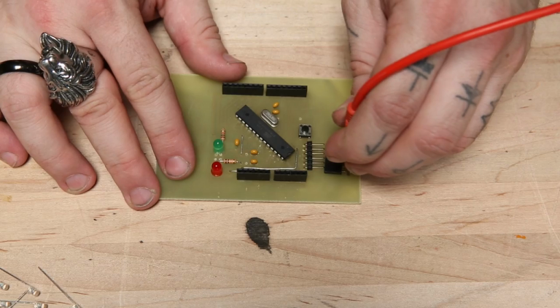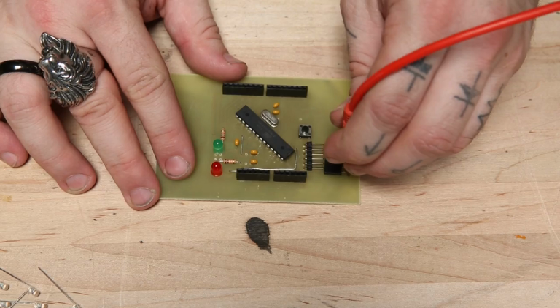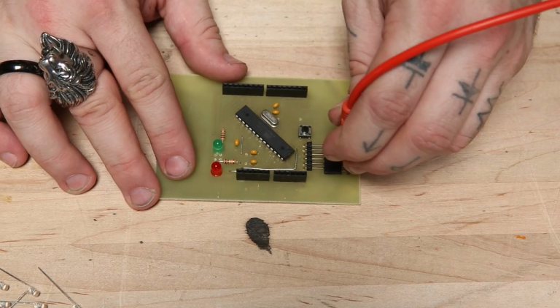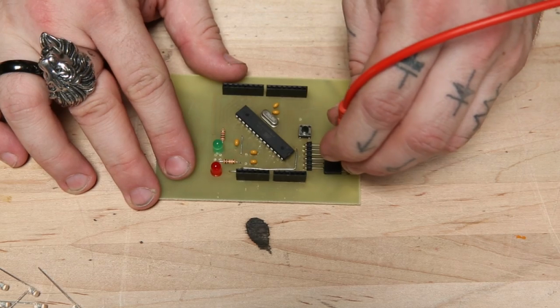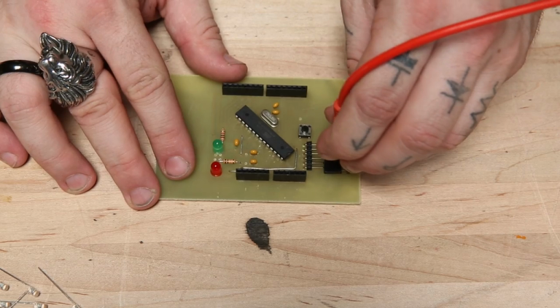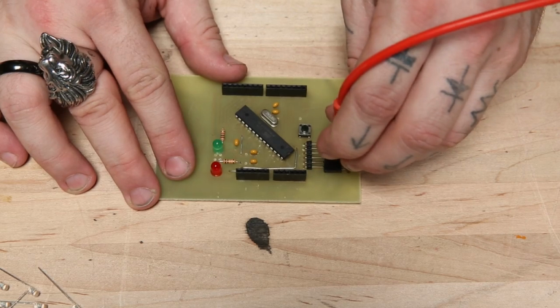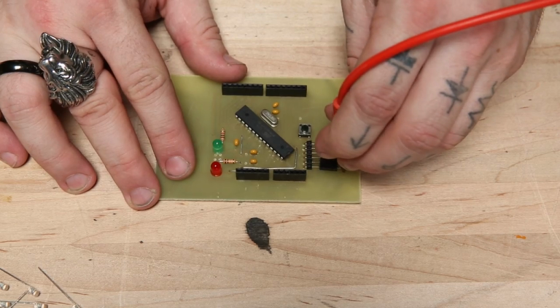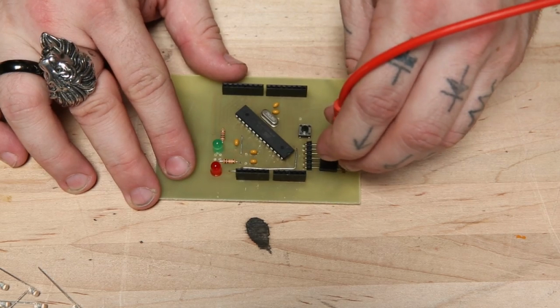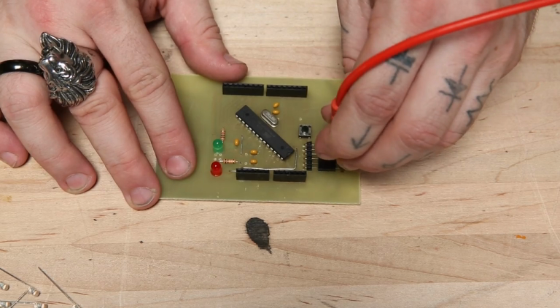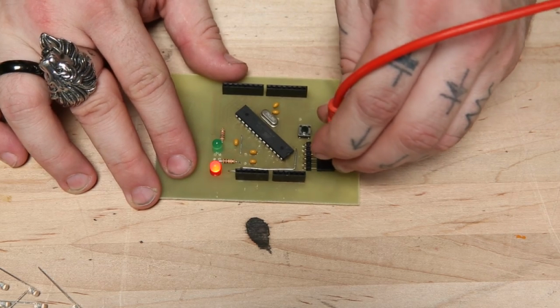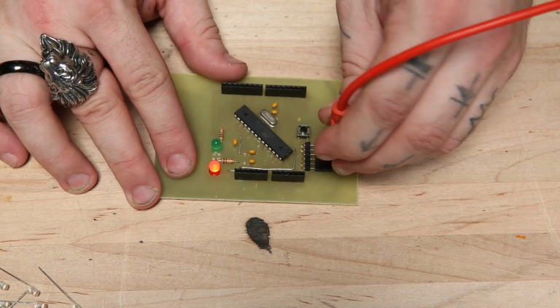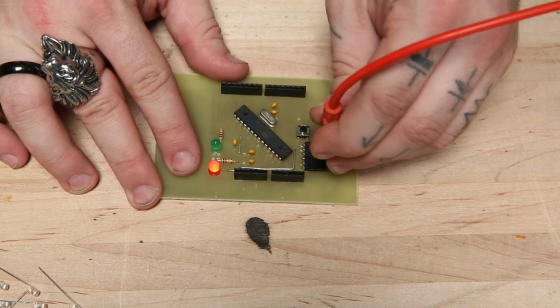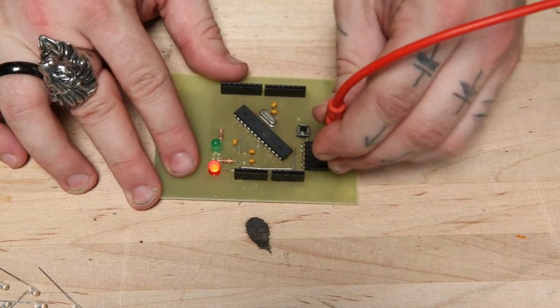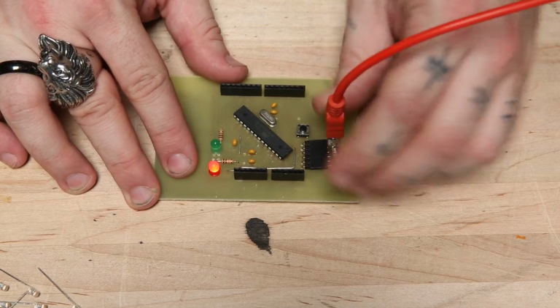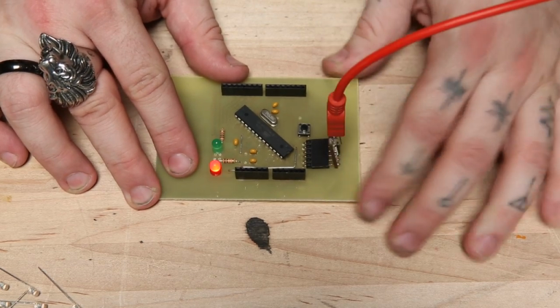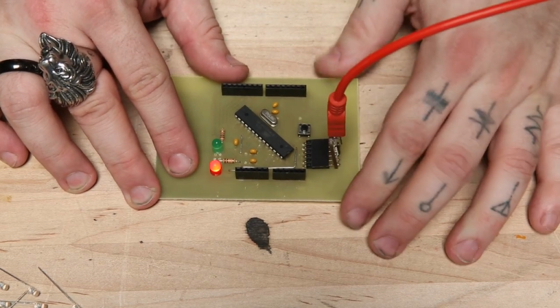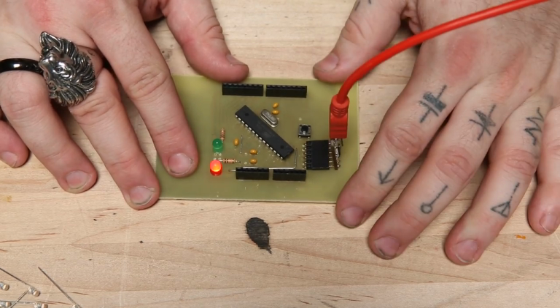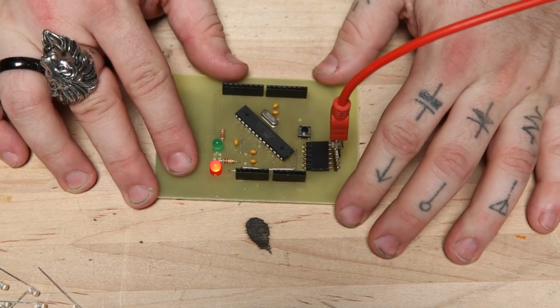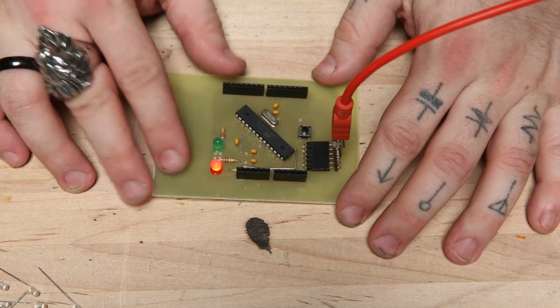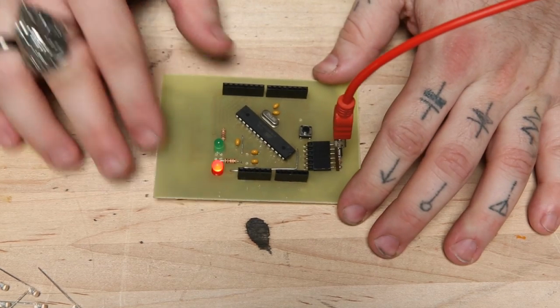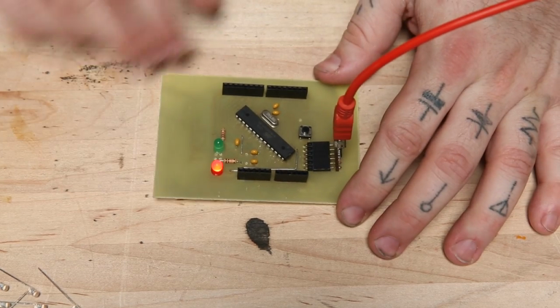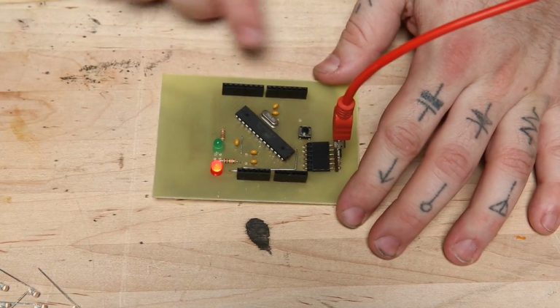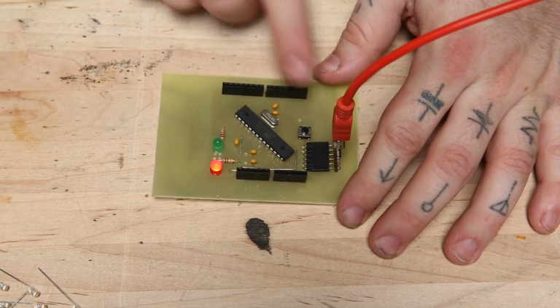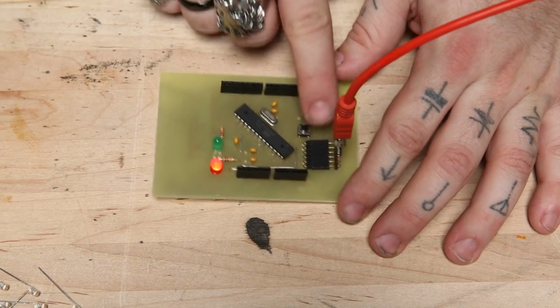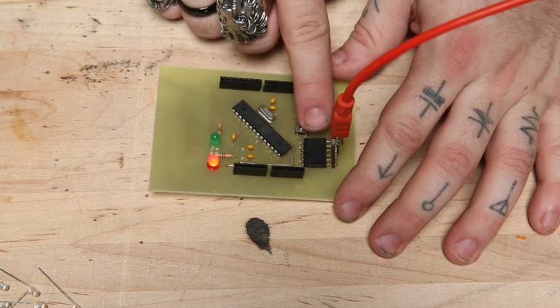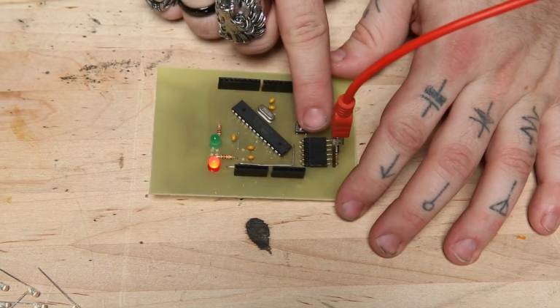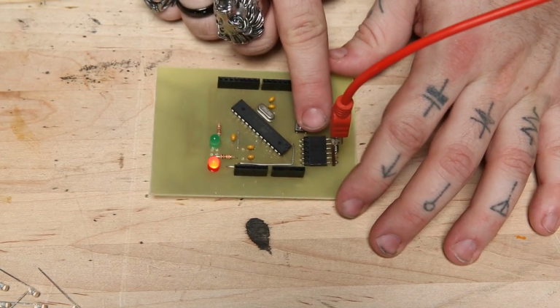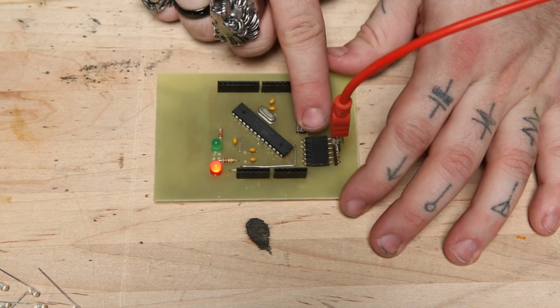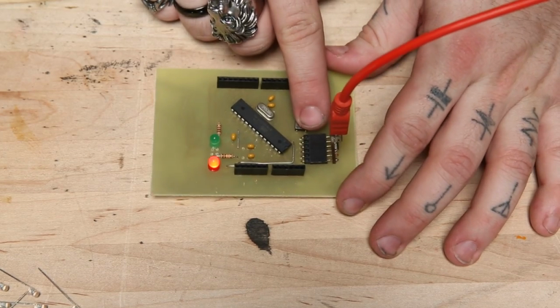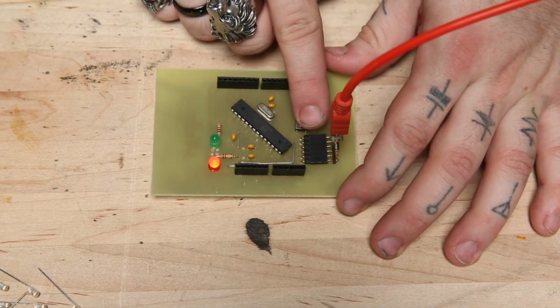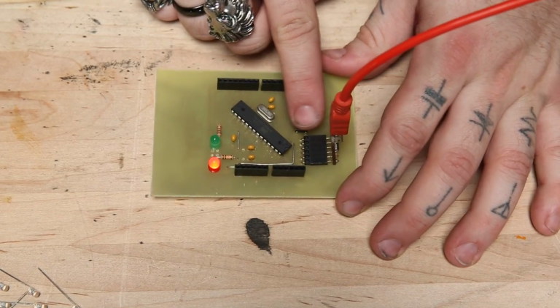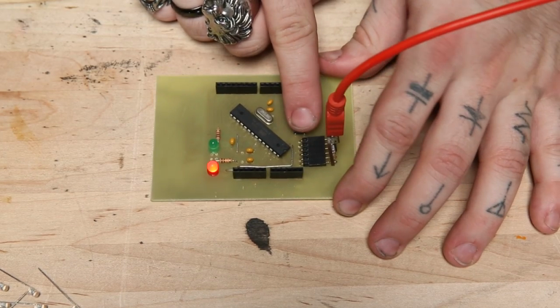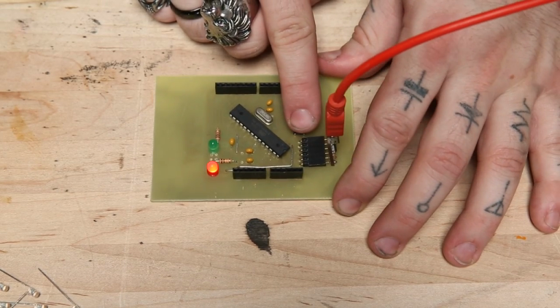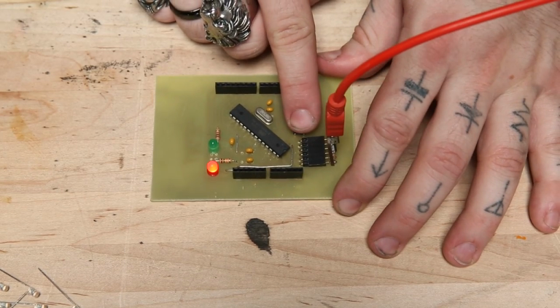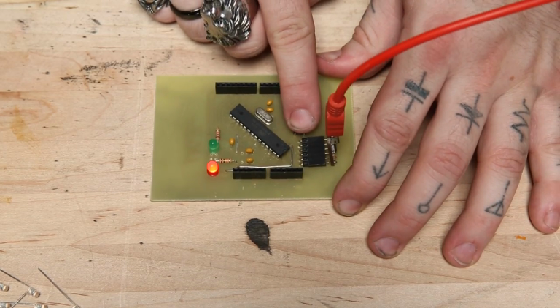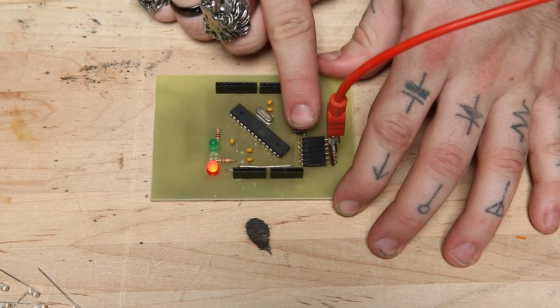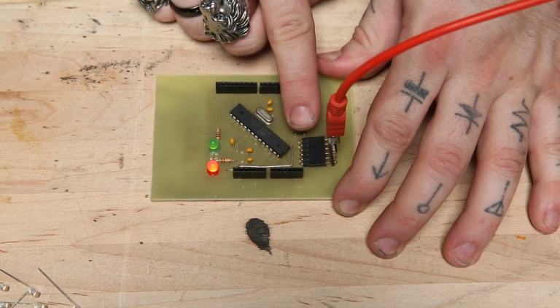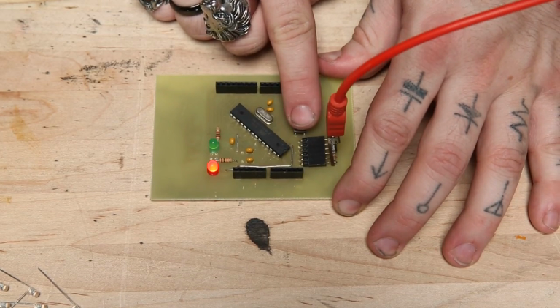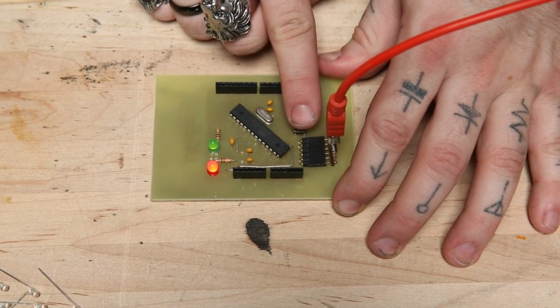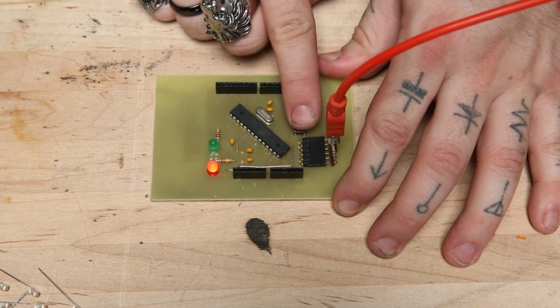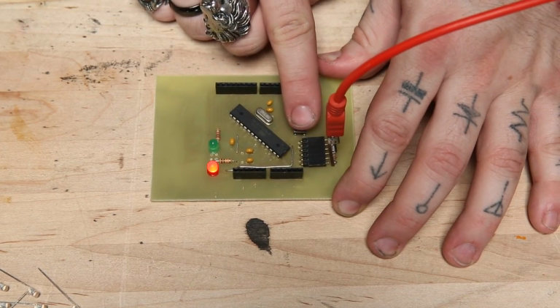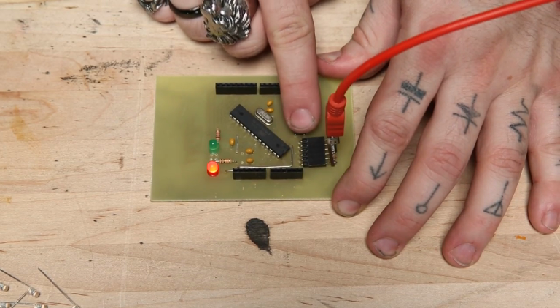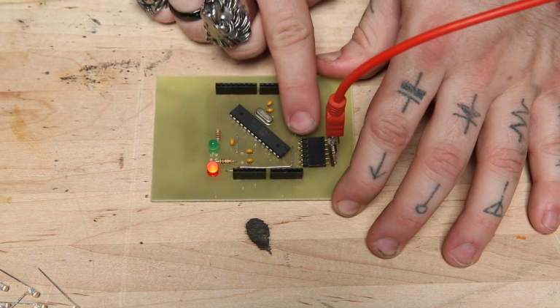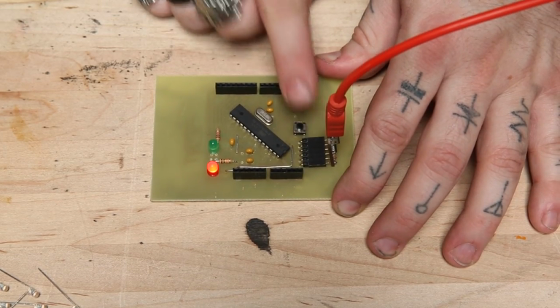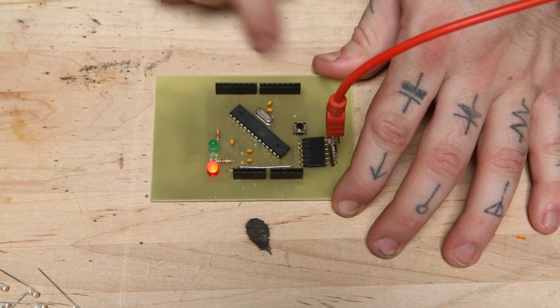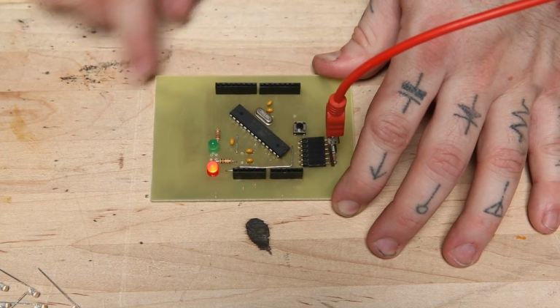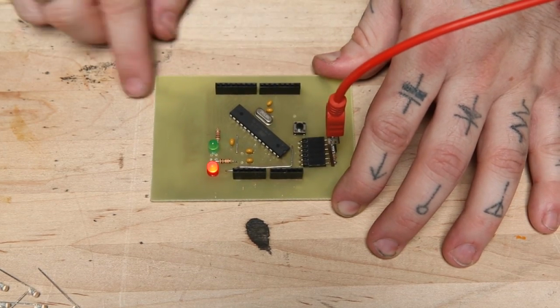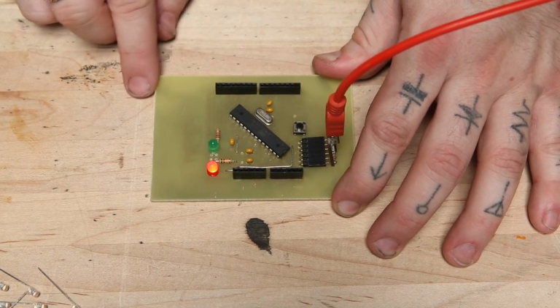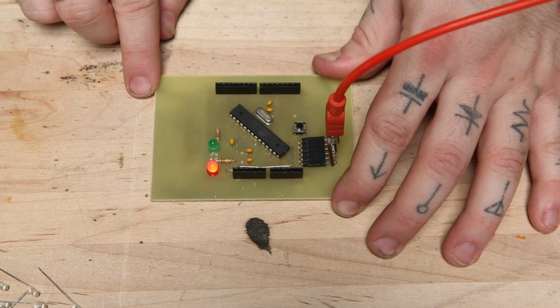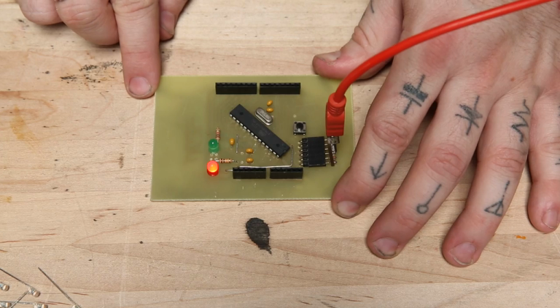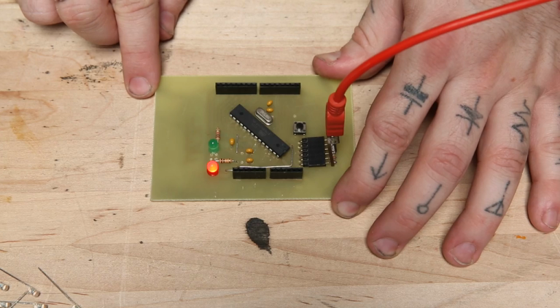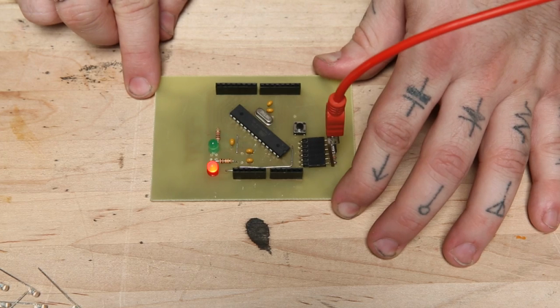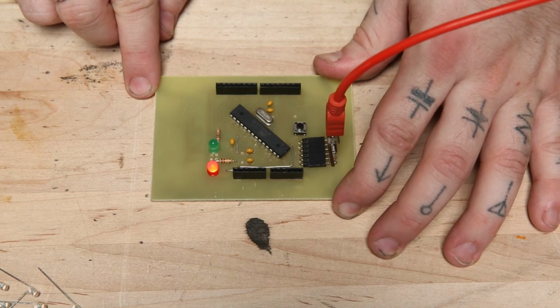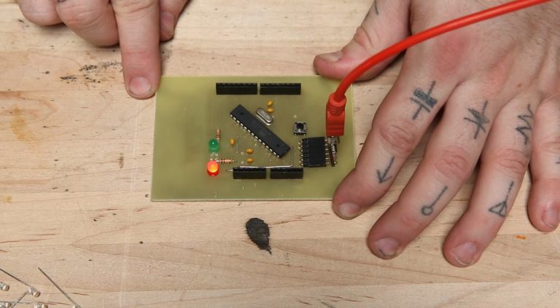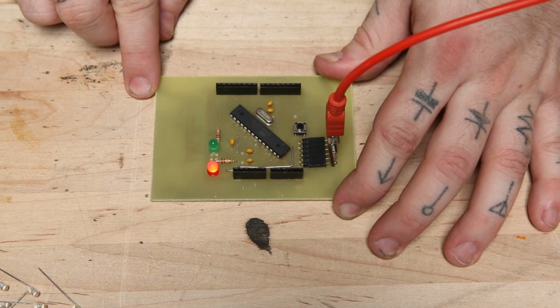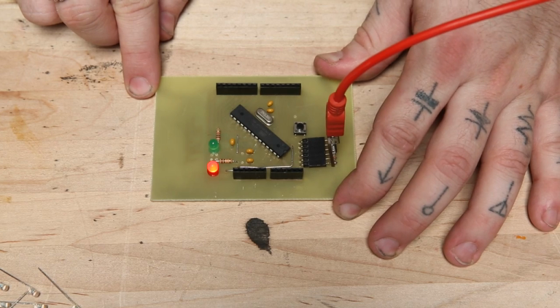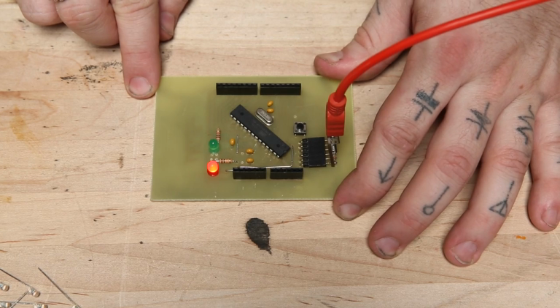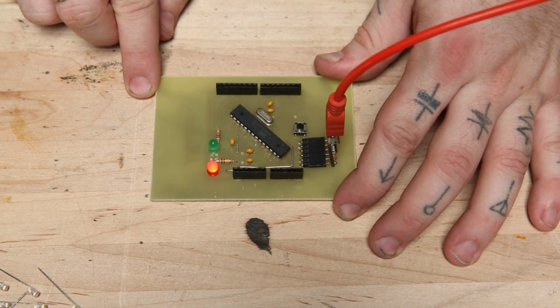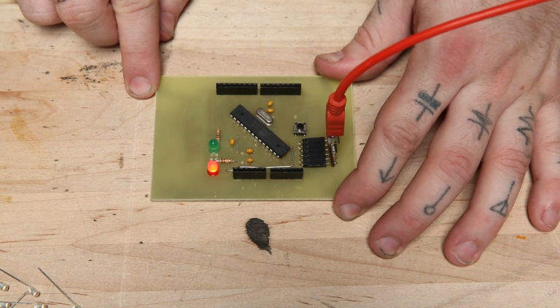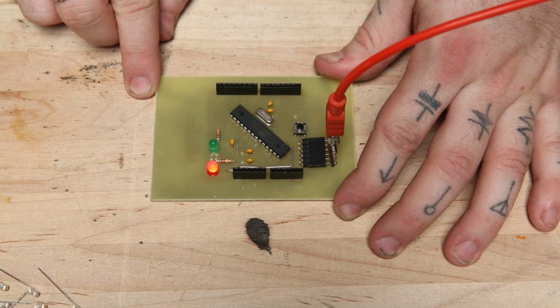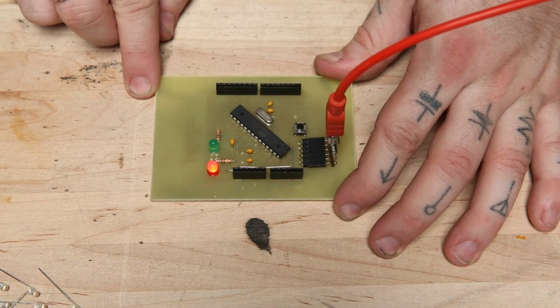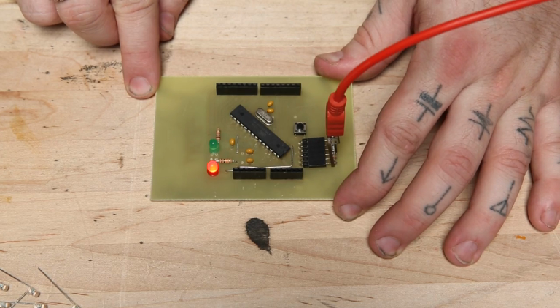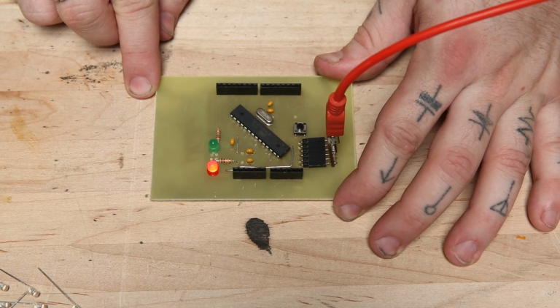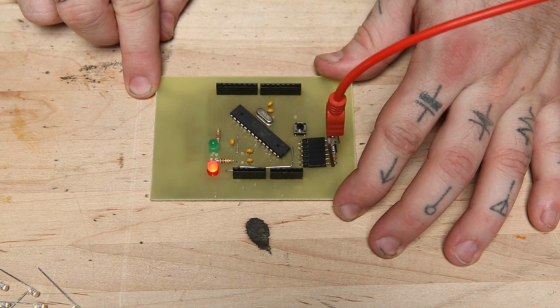Etching your own printed circuit board is easy to do and lets you speed through your prototyping without having to wait for new boards to come from the fab house after every revision.